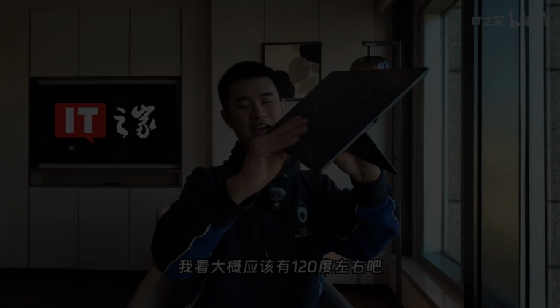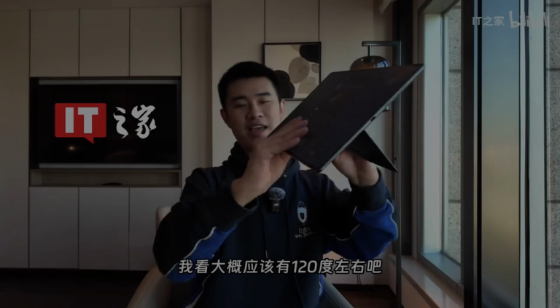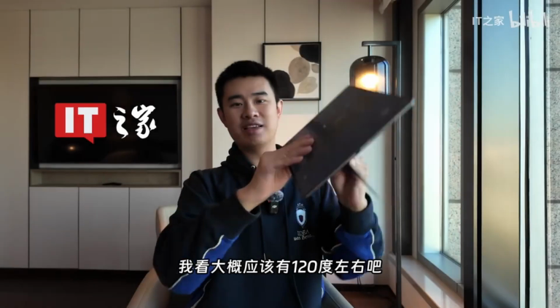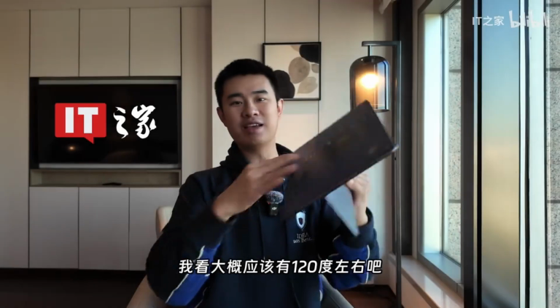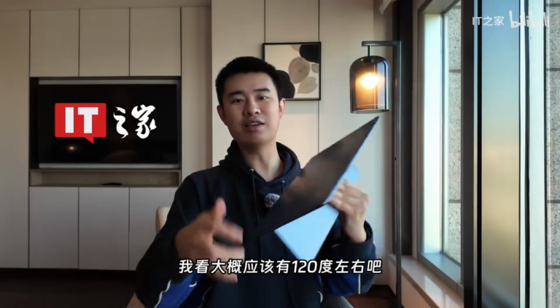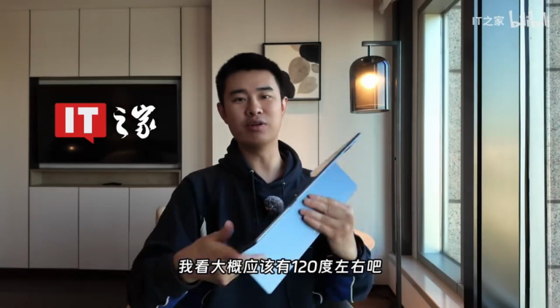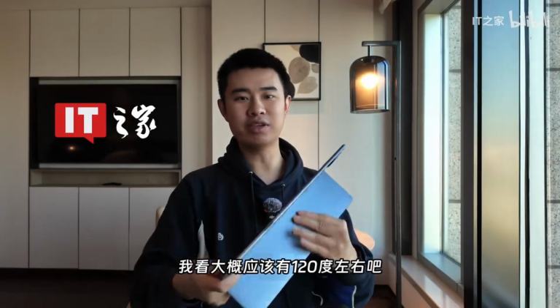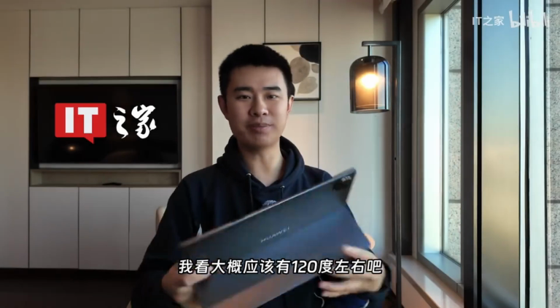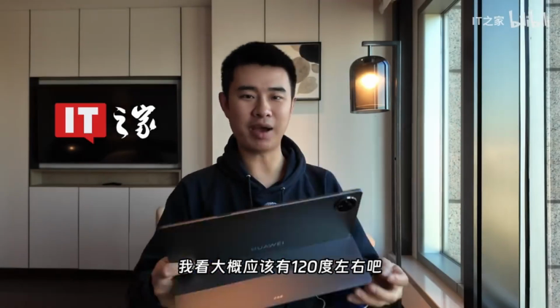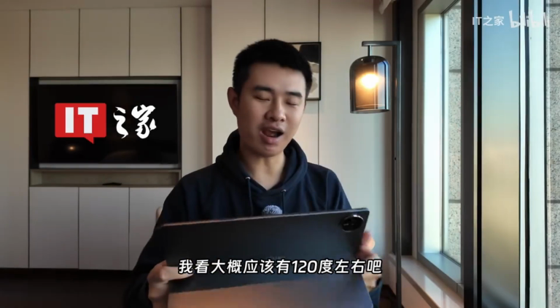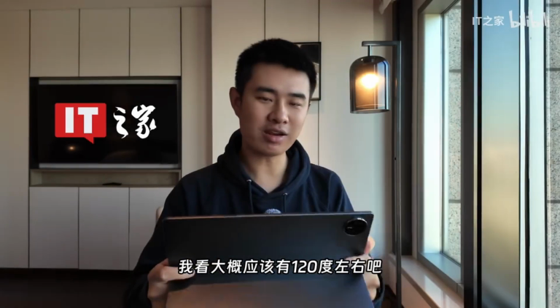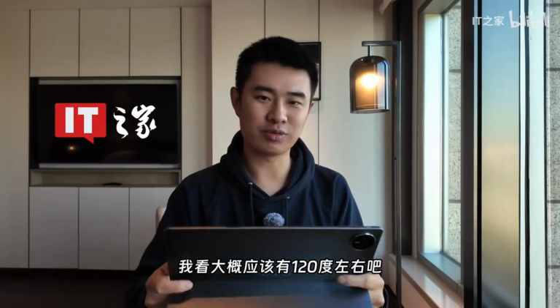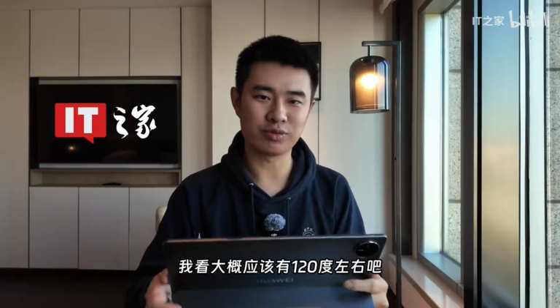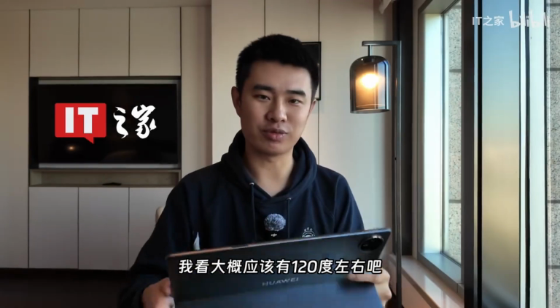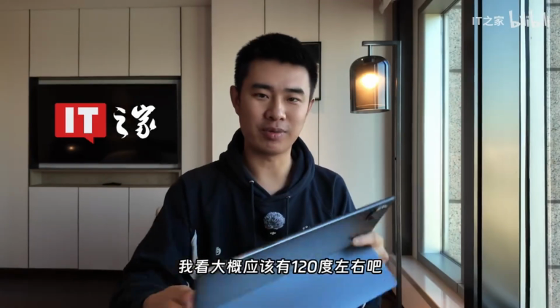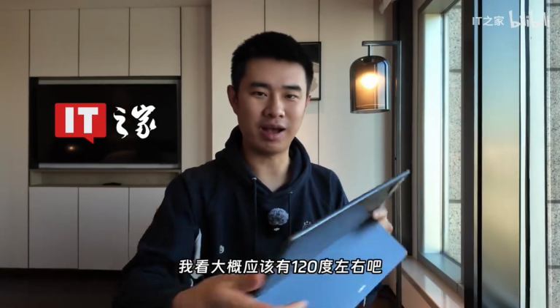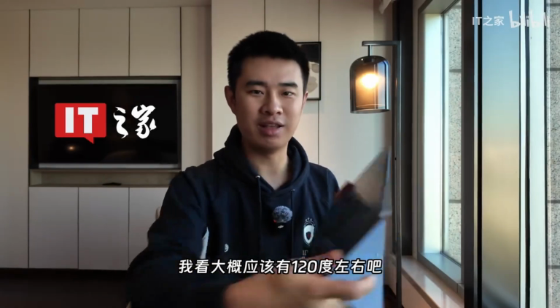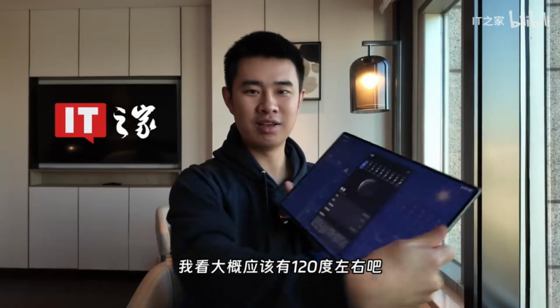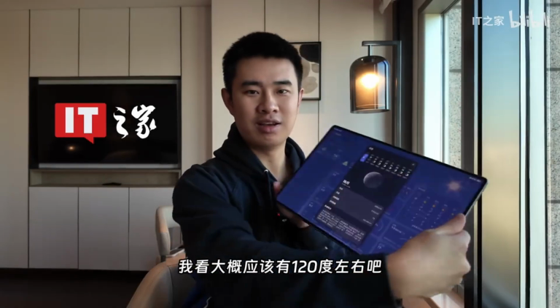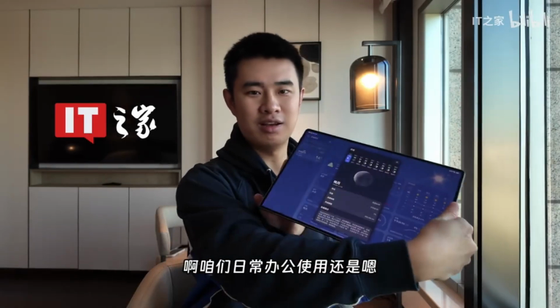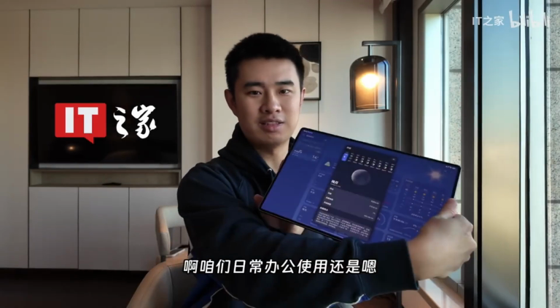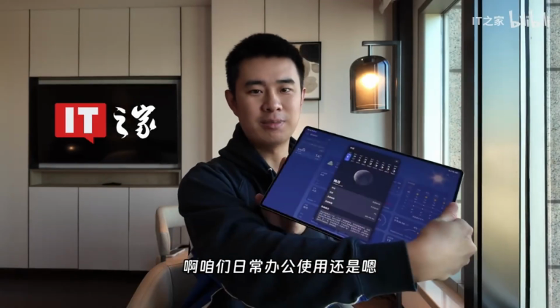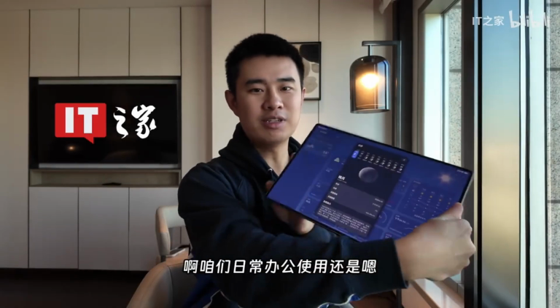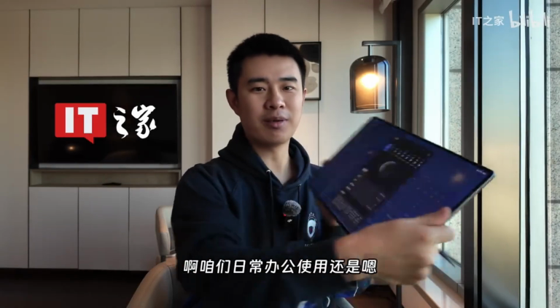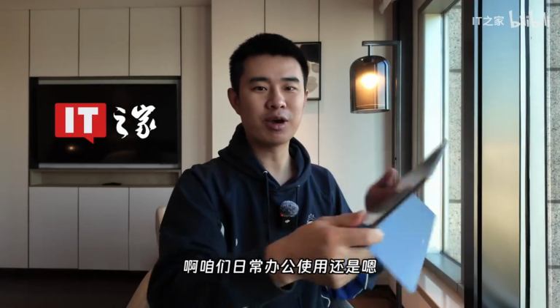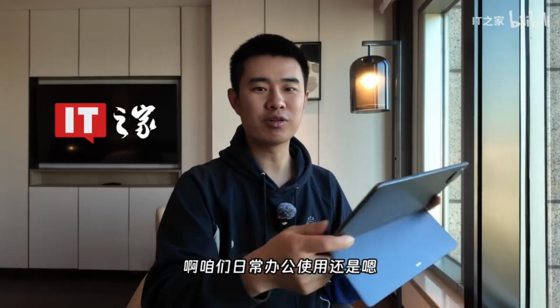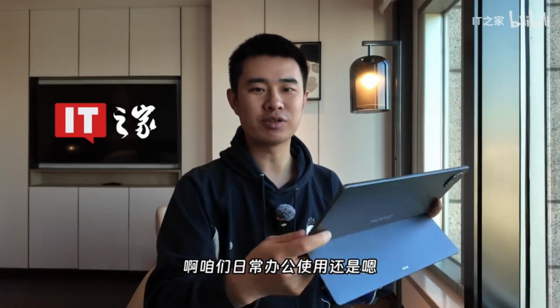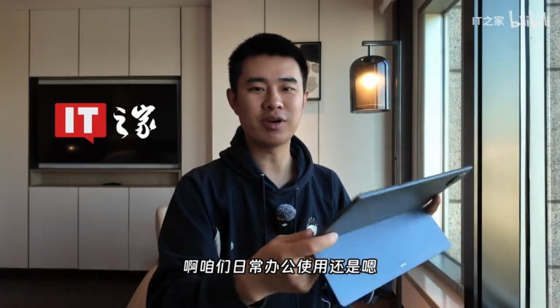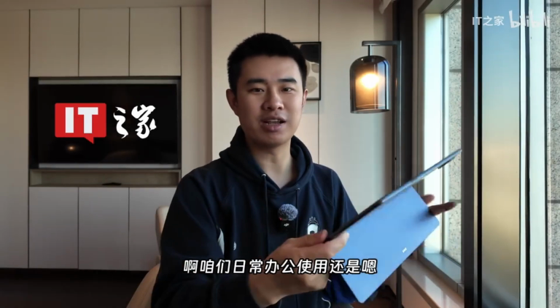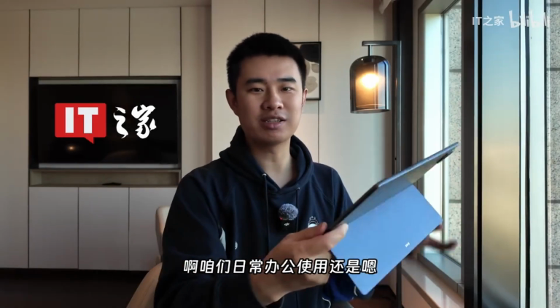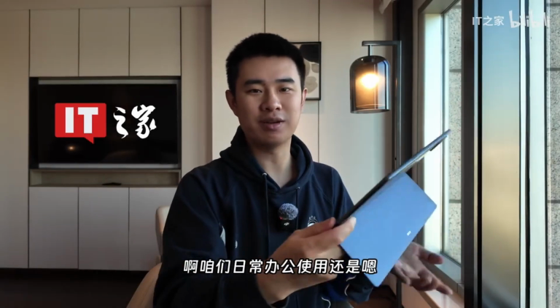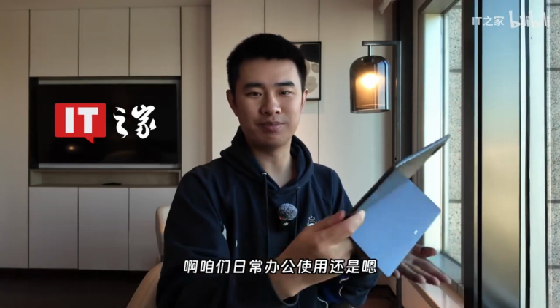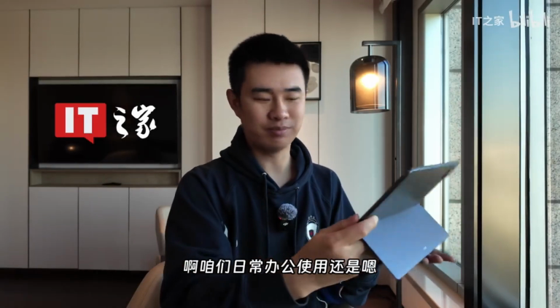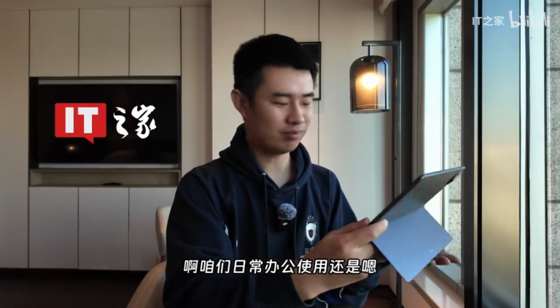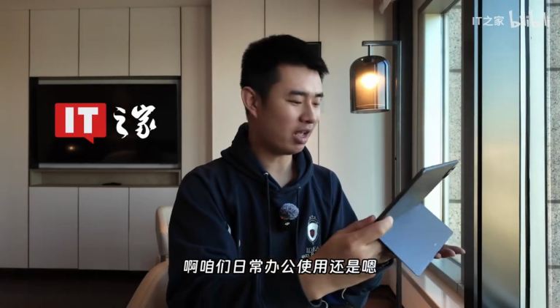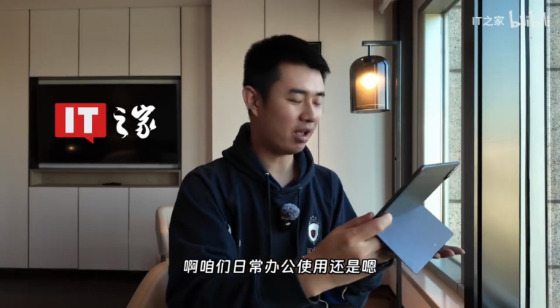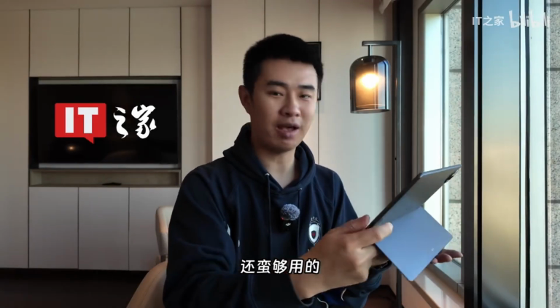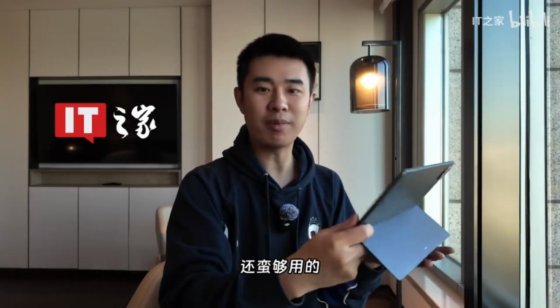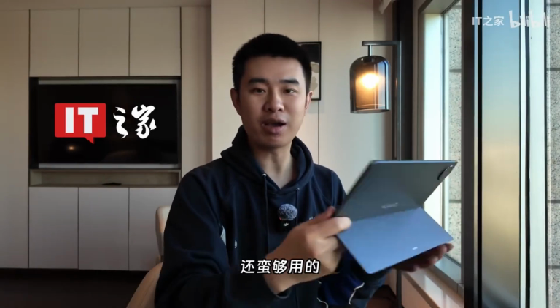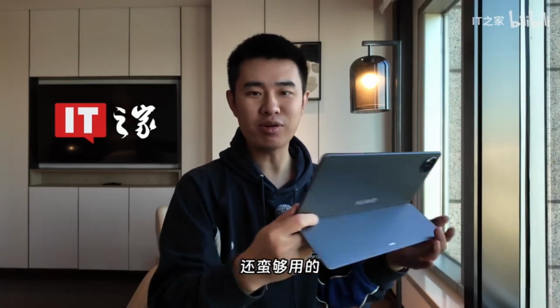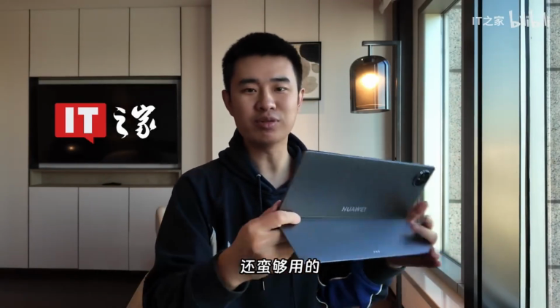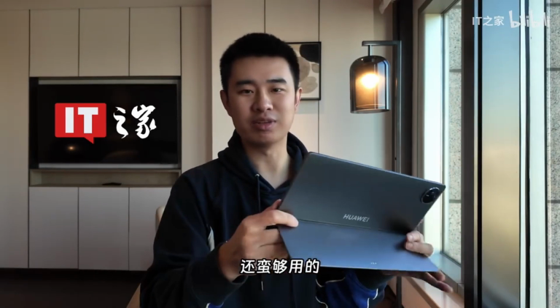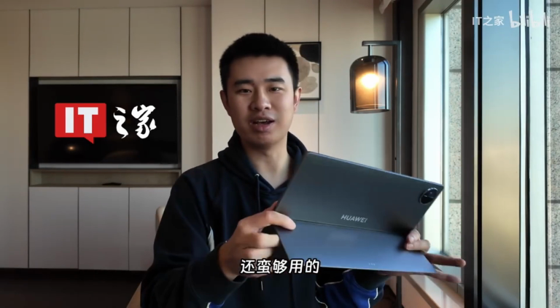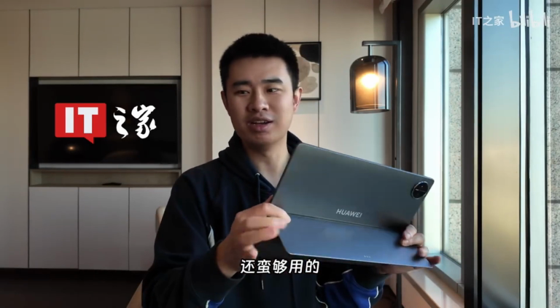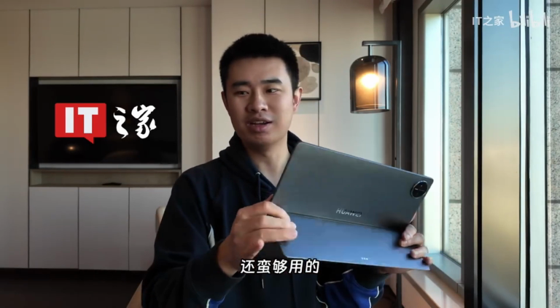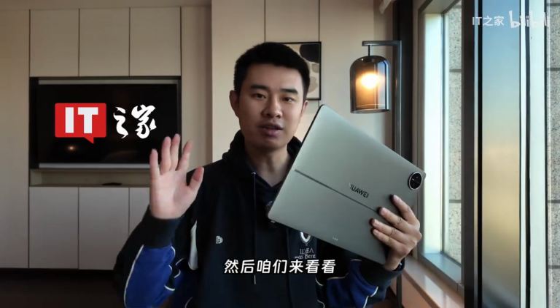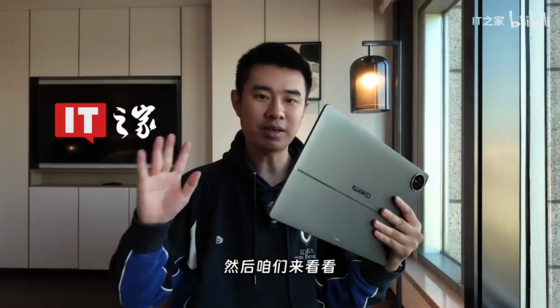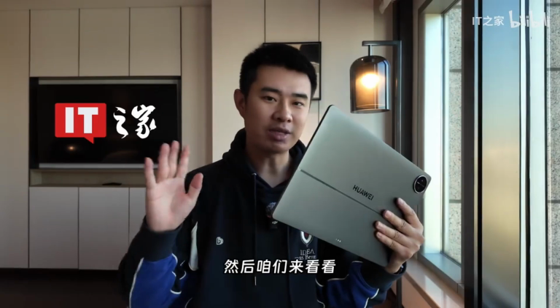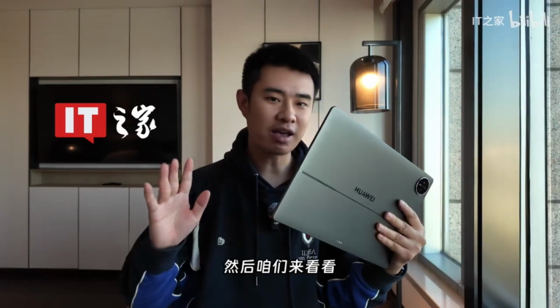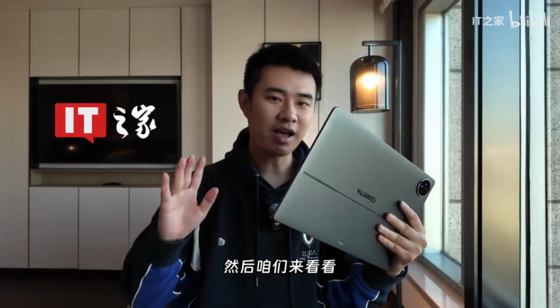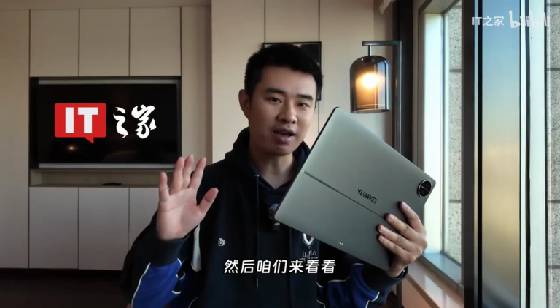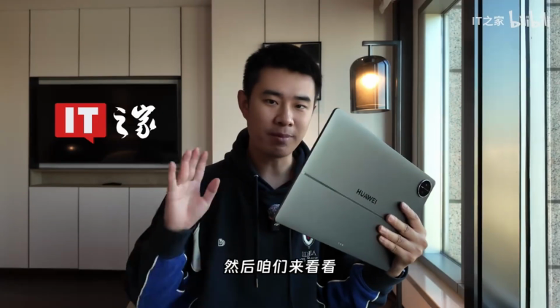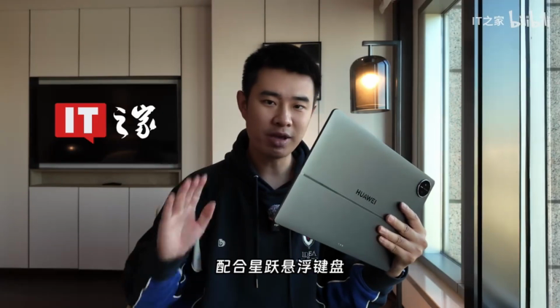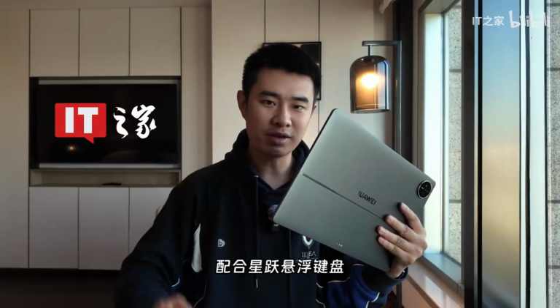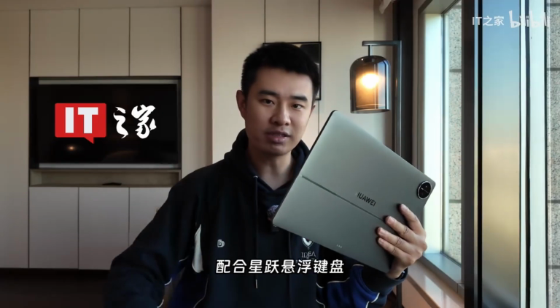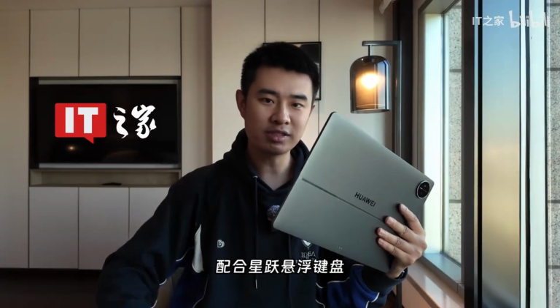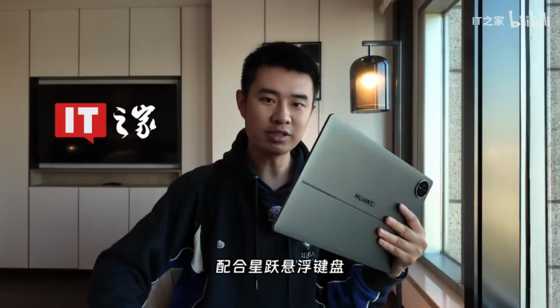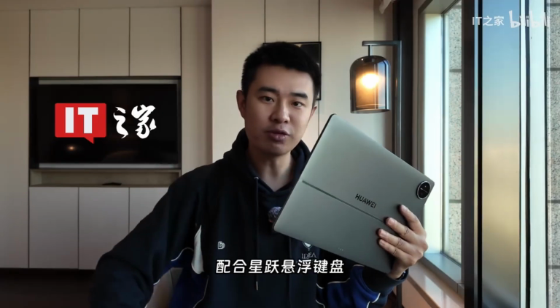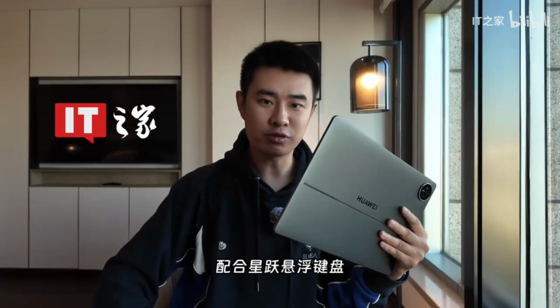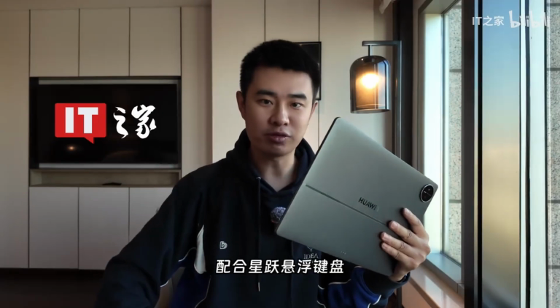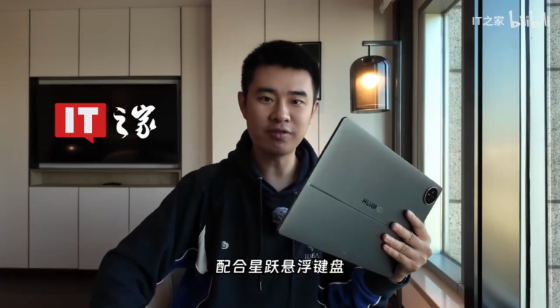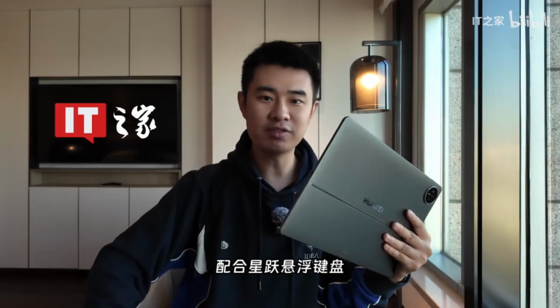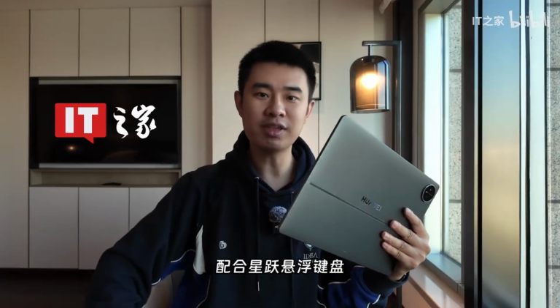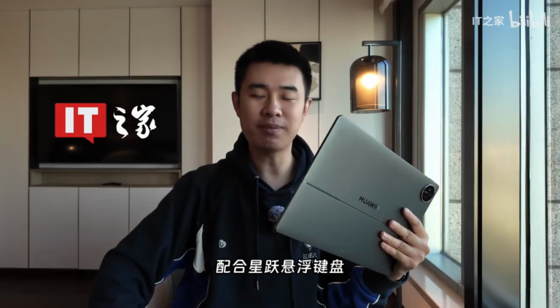It probably tilts to about 120 degrees, which is more than enough for our daily office work. Now, let's see what it looks like when paired with the Xingyue floating keyboard.